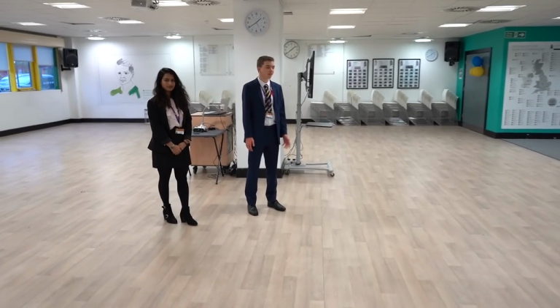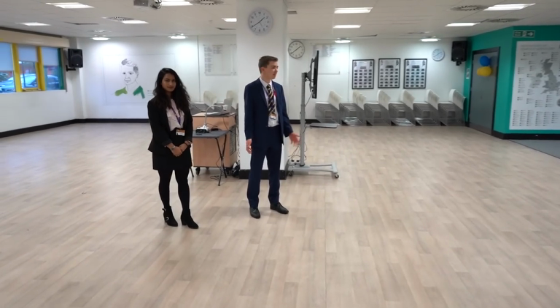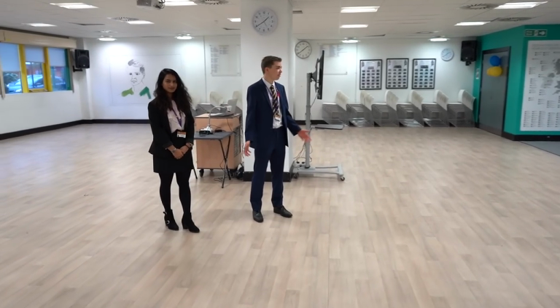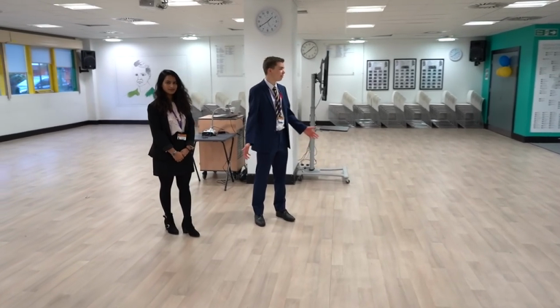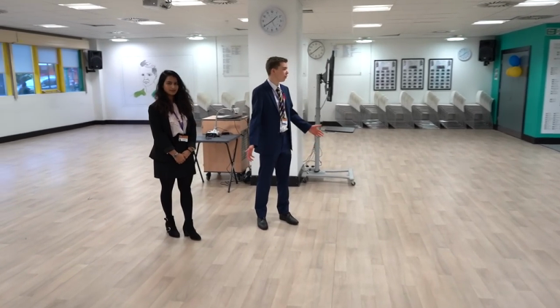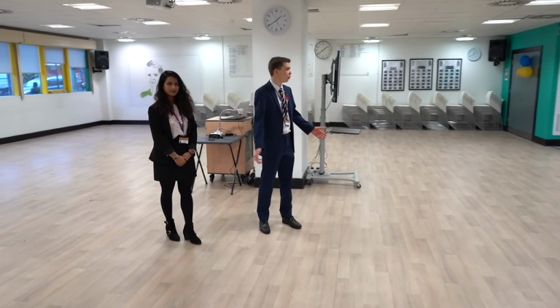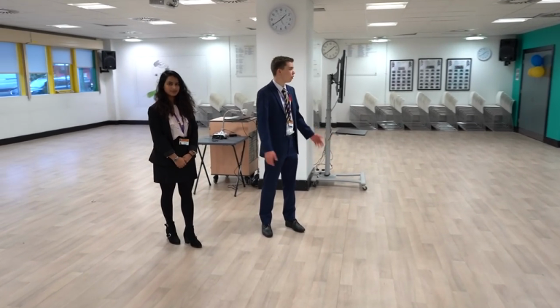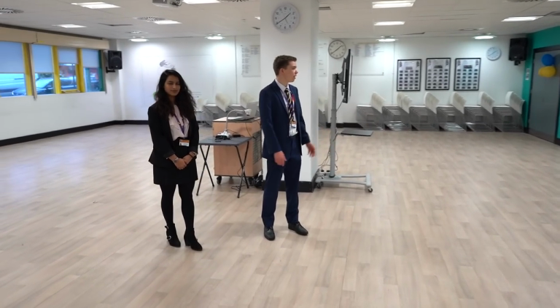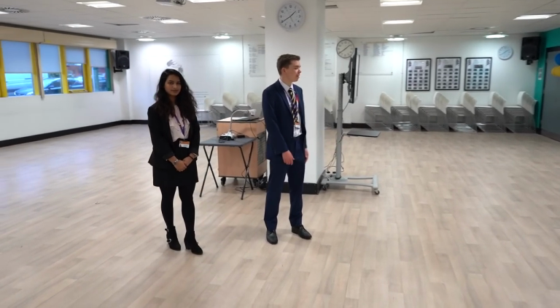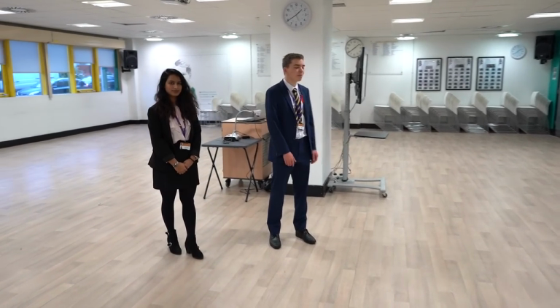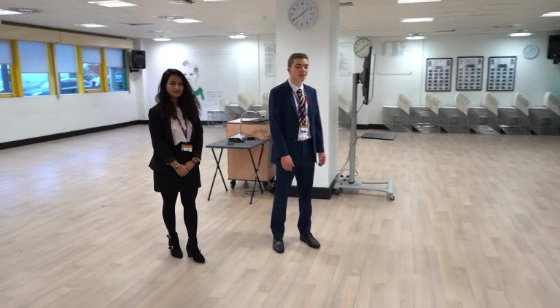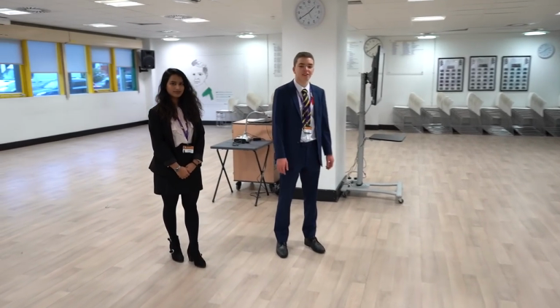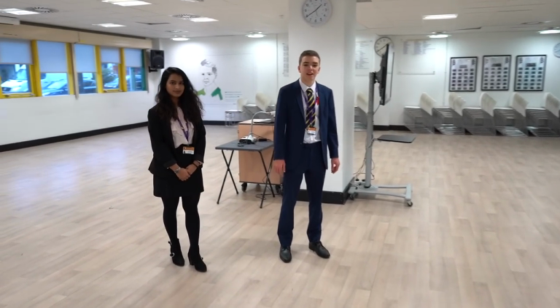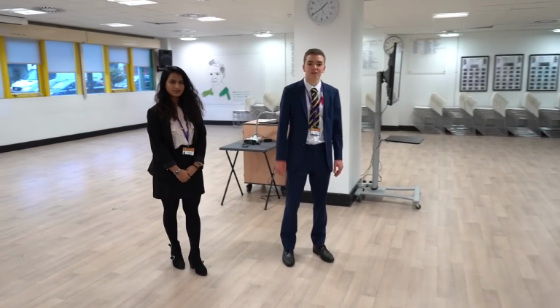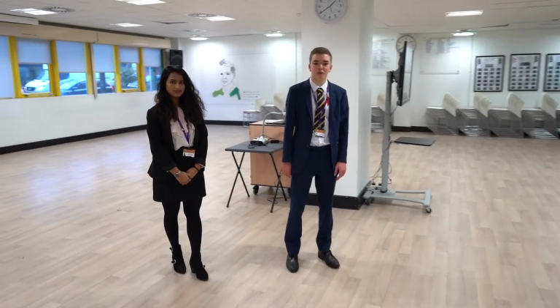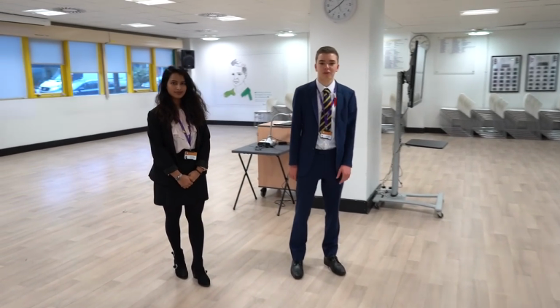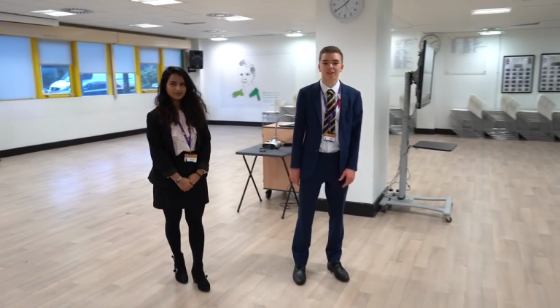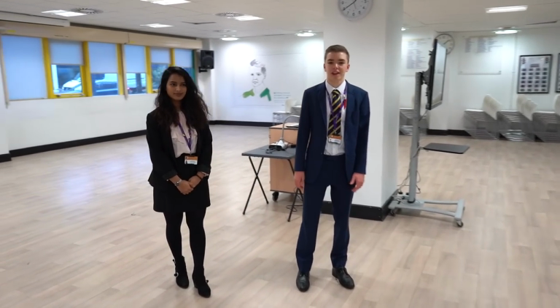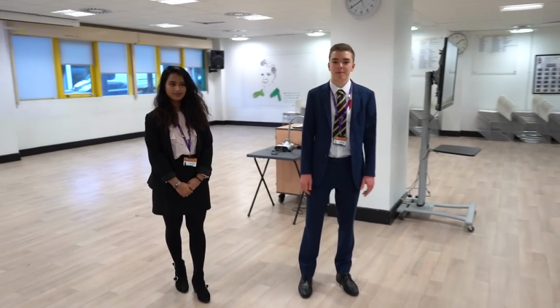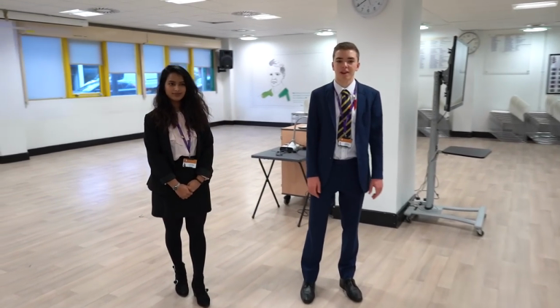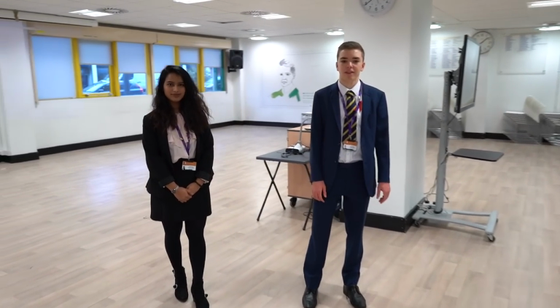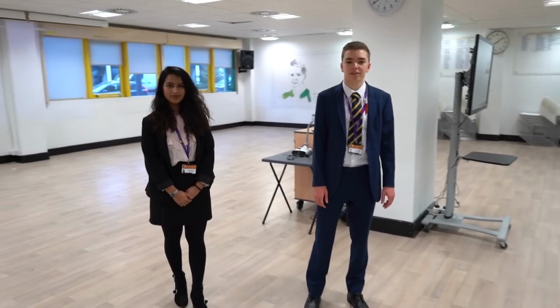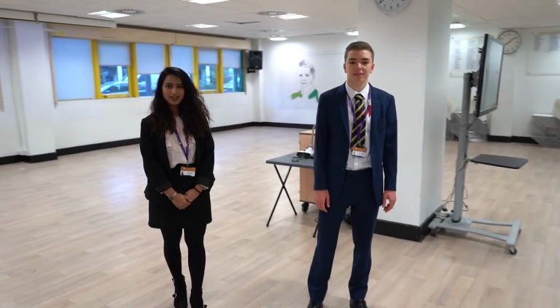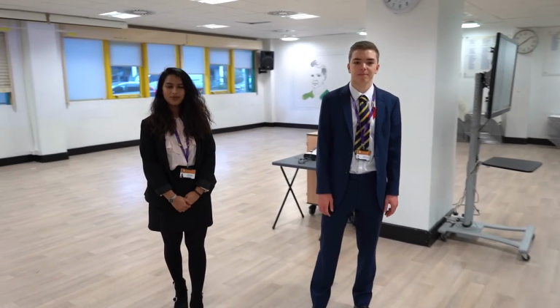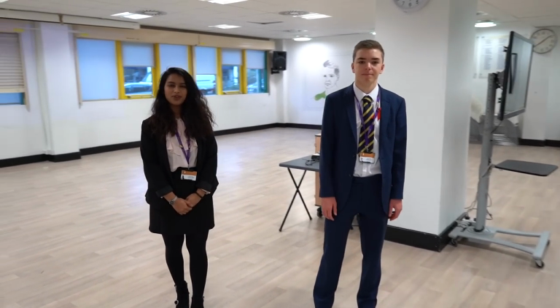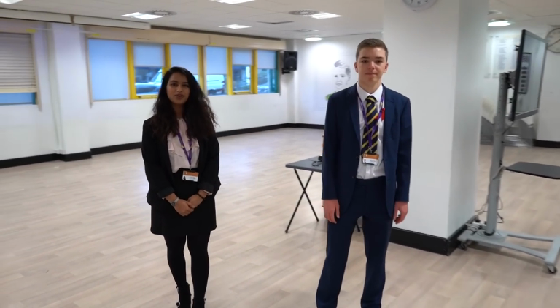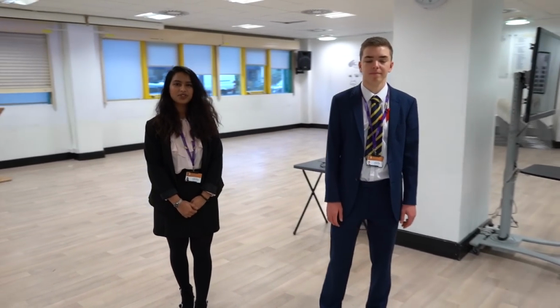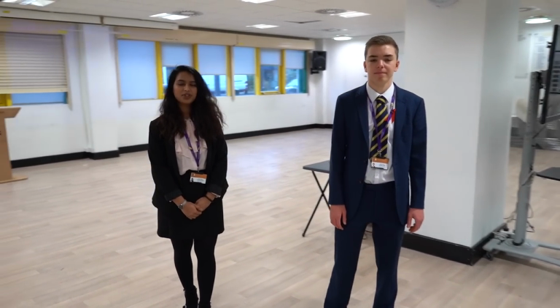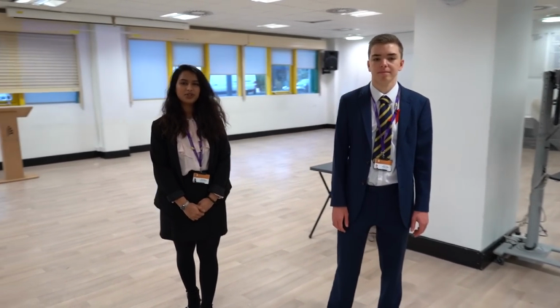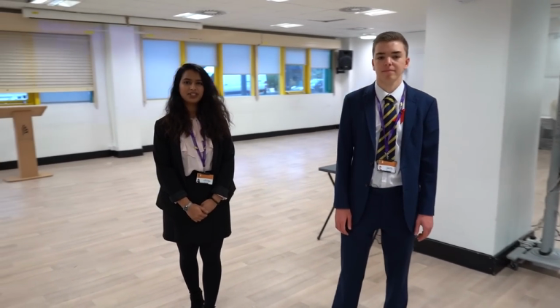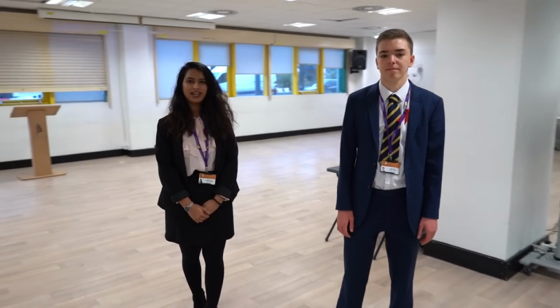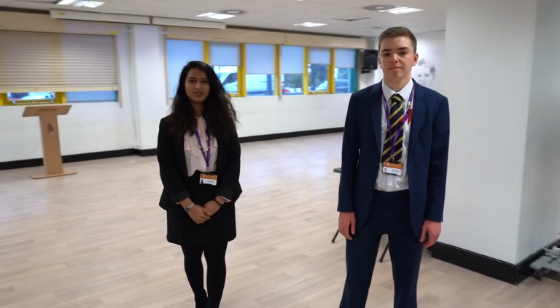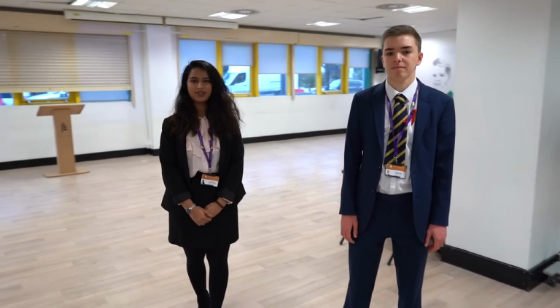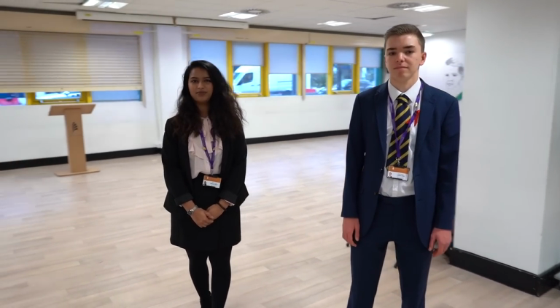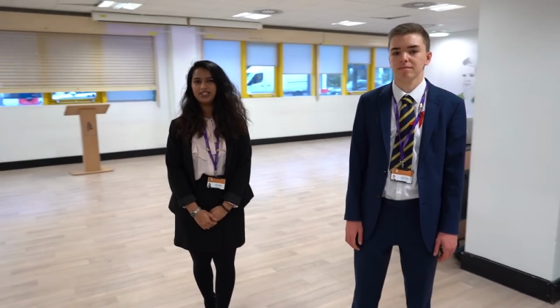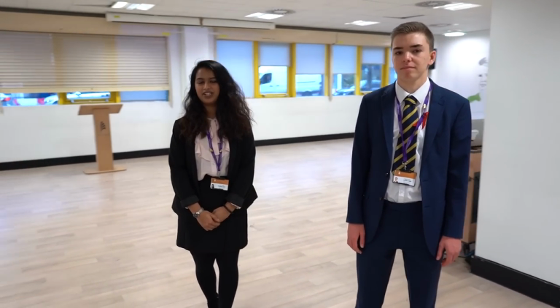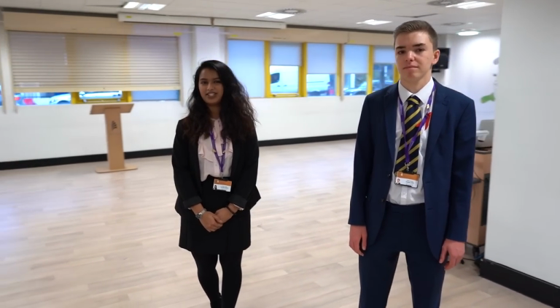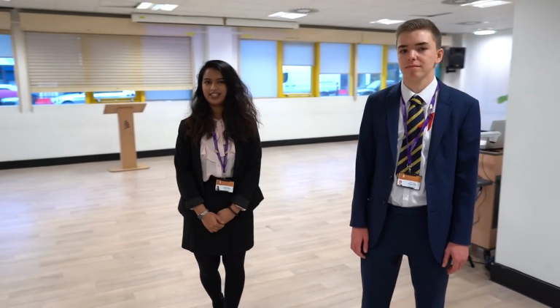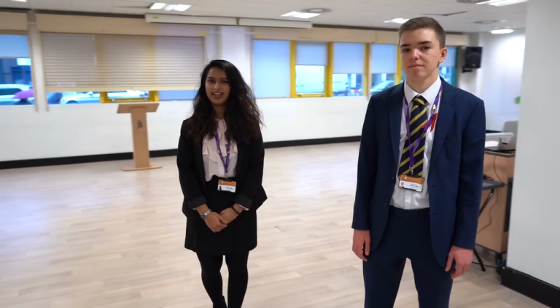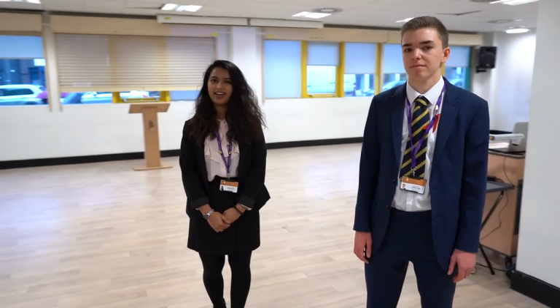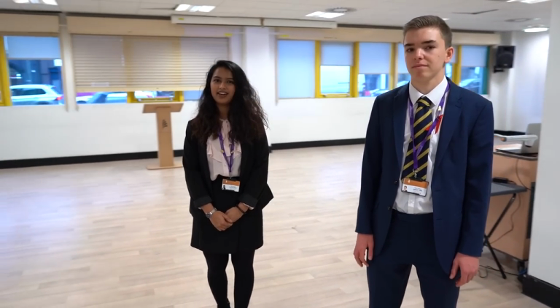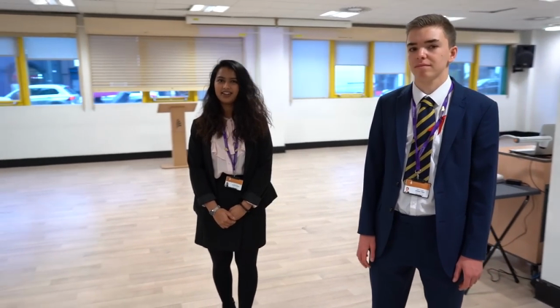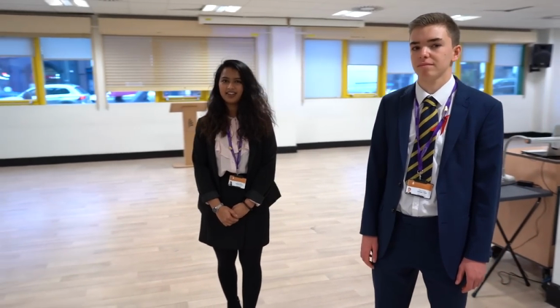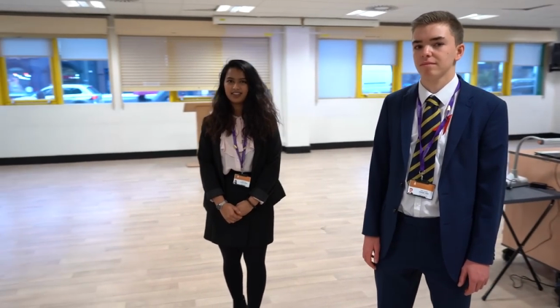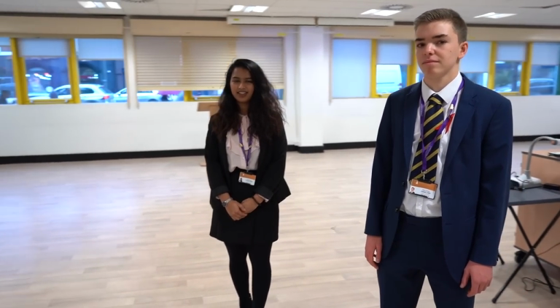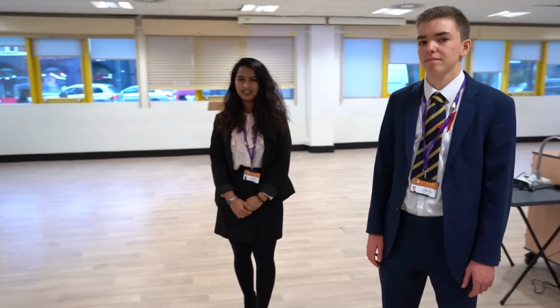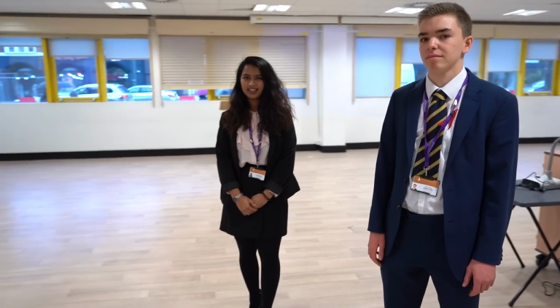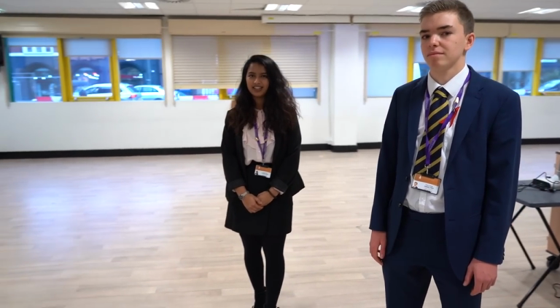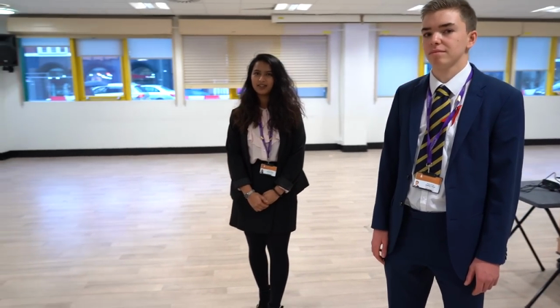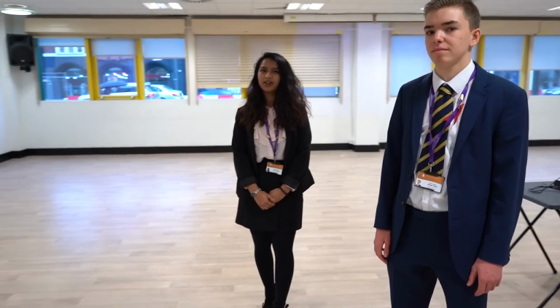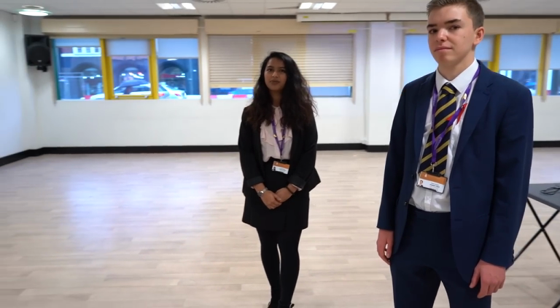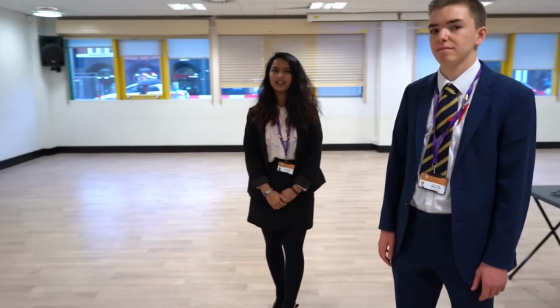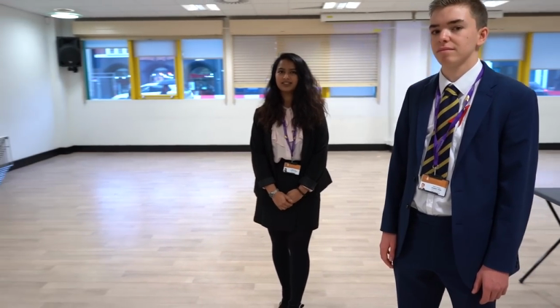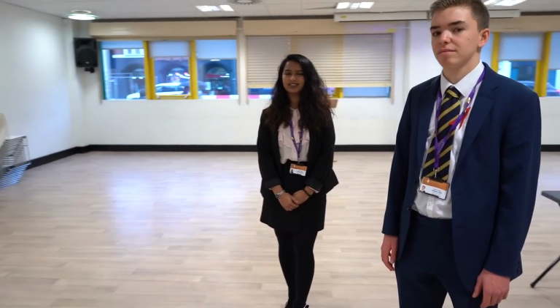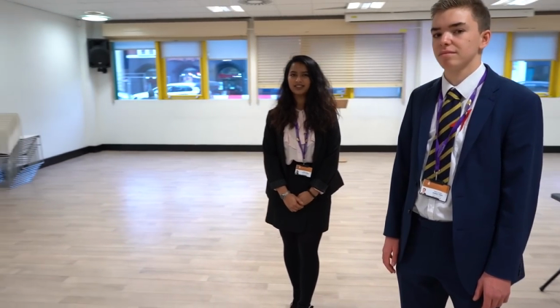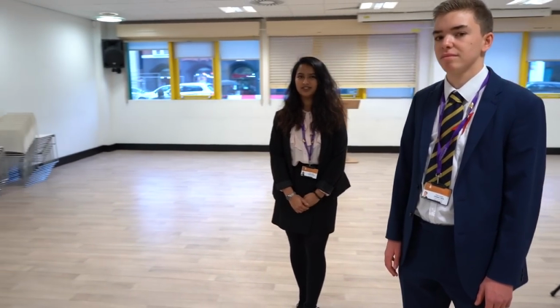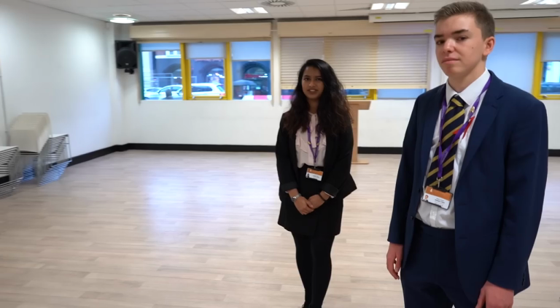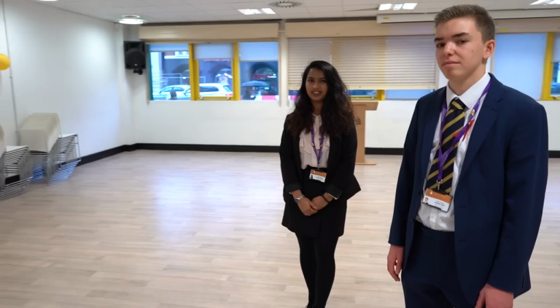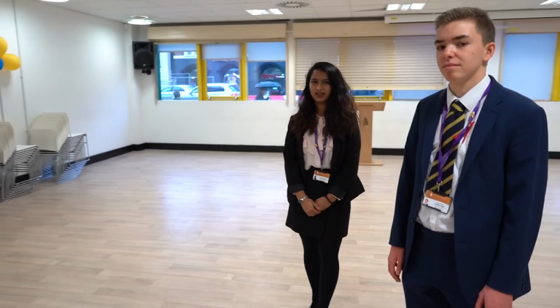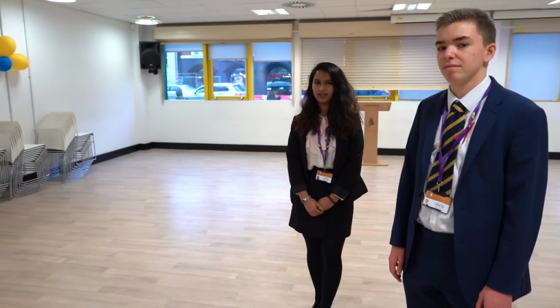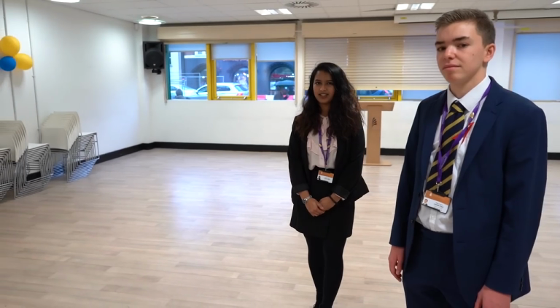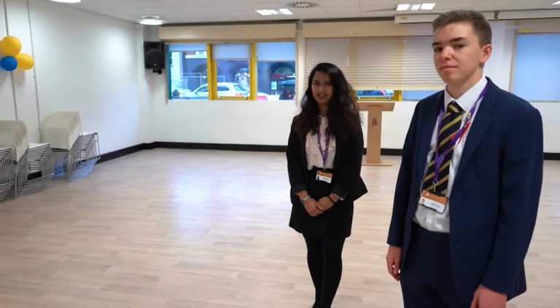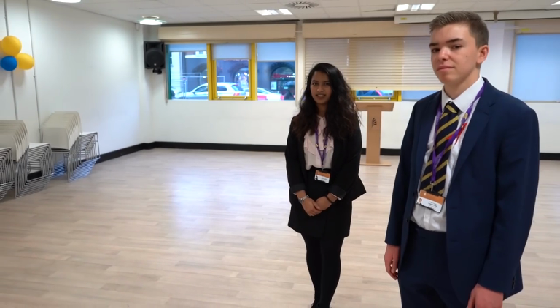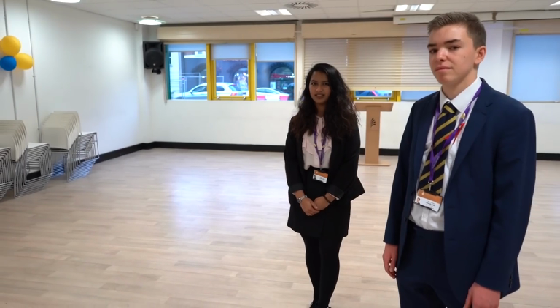This is the hall where assemblies and lectures often take place. We also hold house competitions here, and in Year 13, practice interviews take place here.